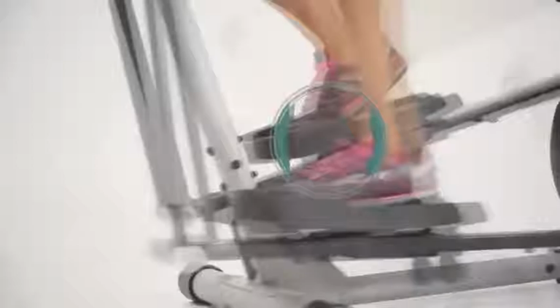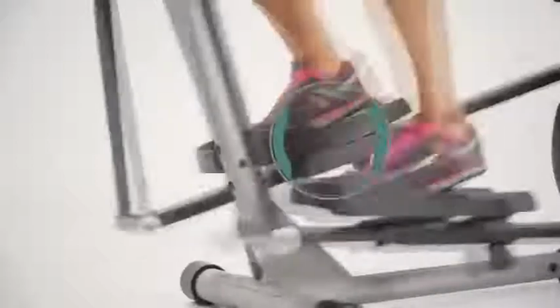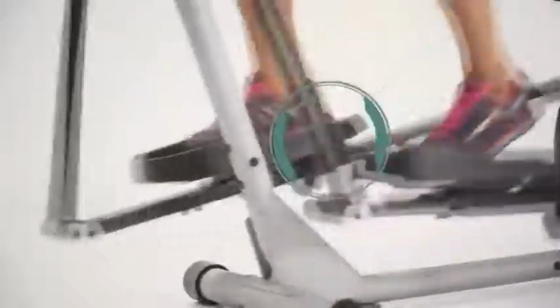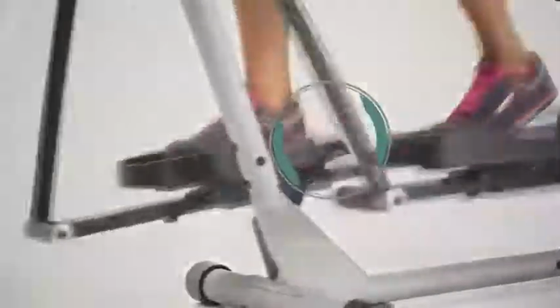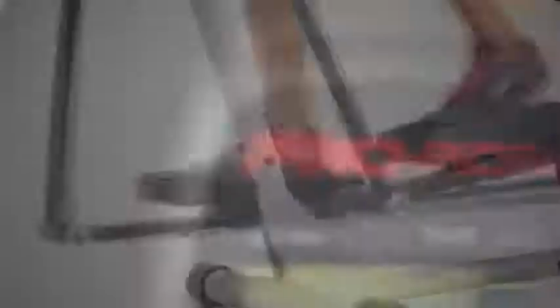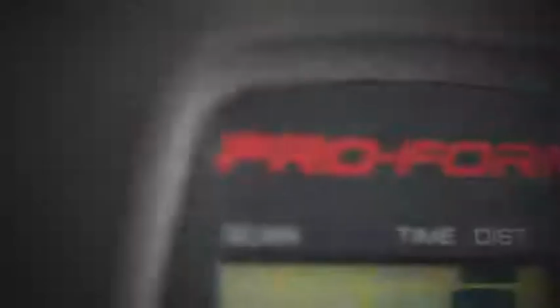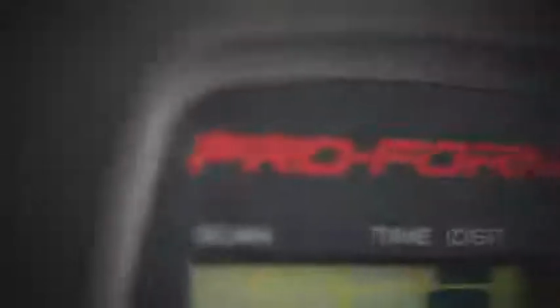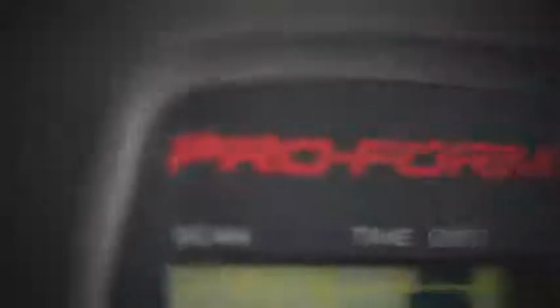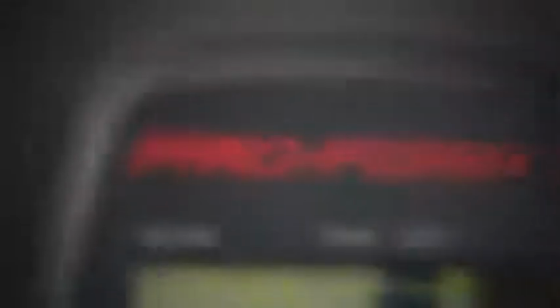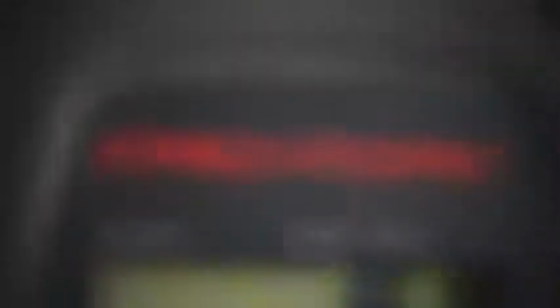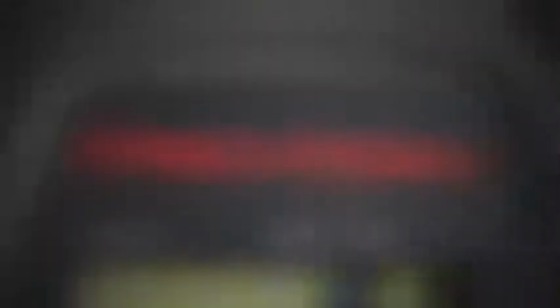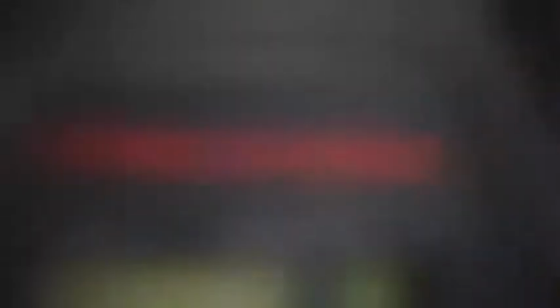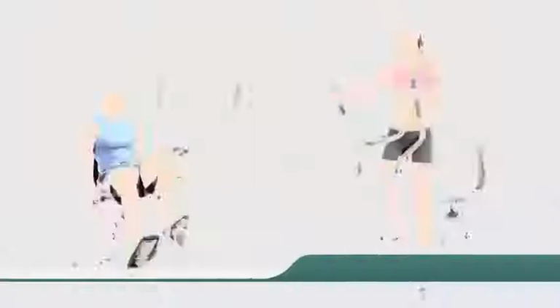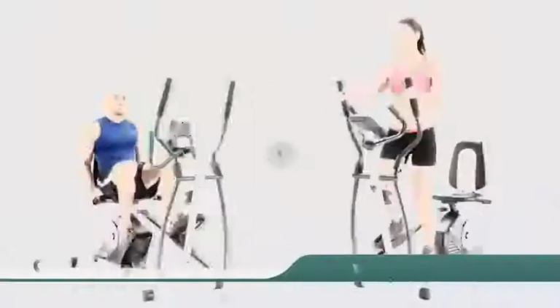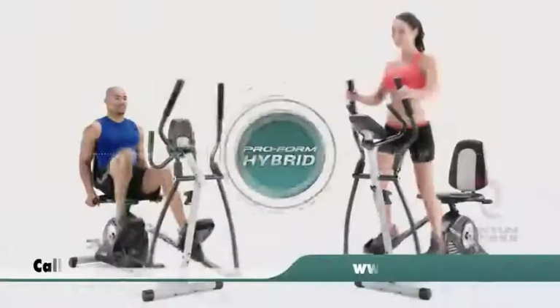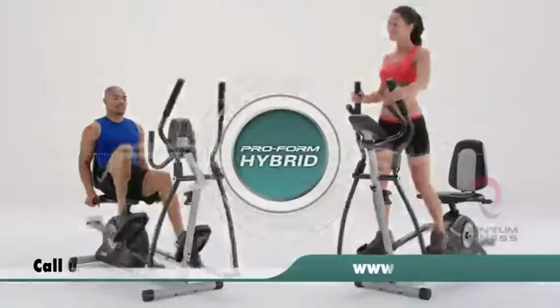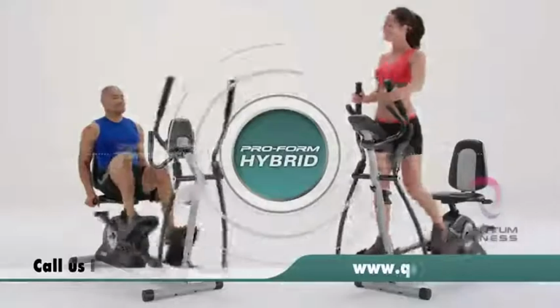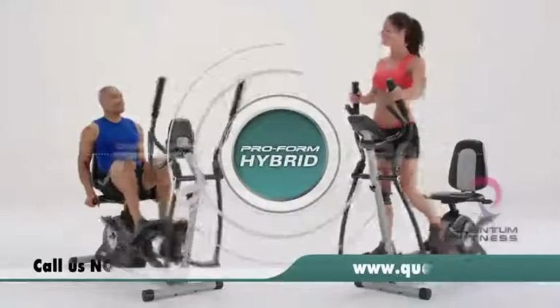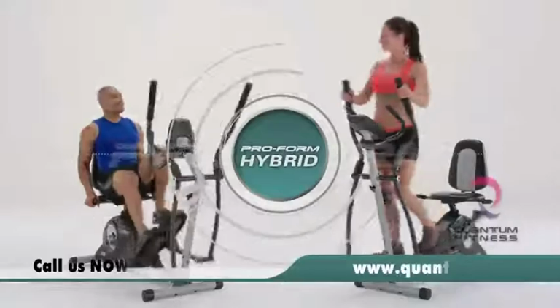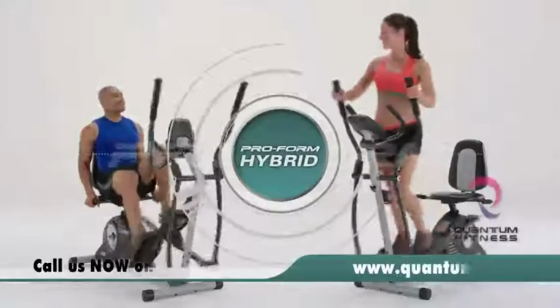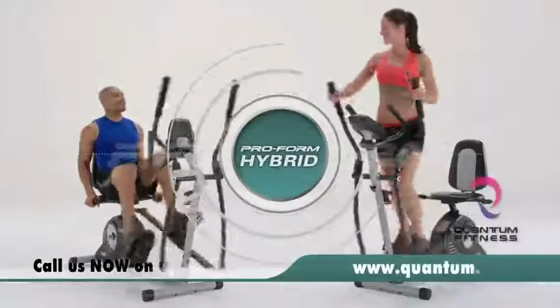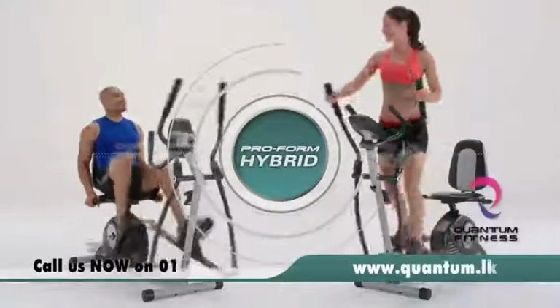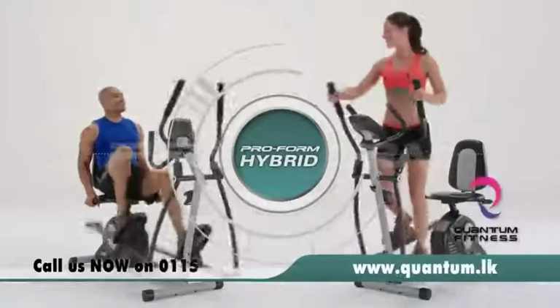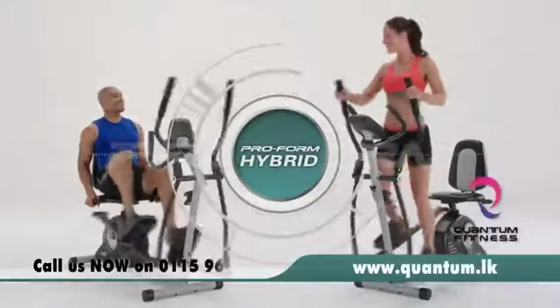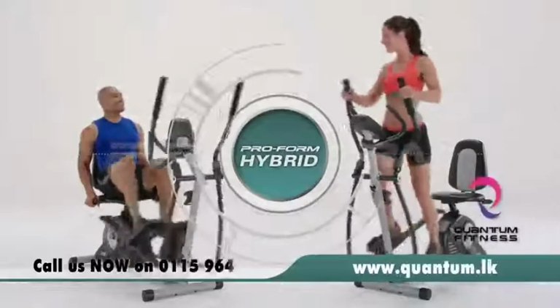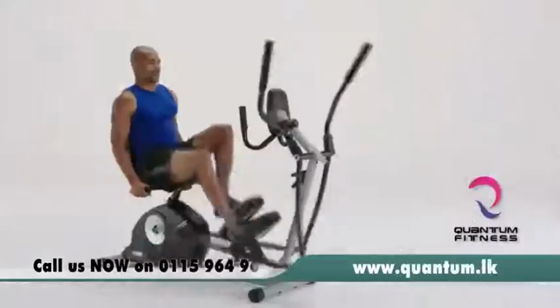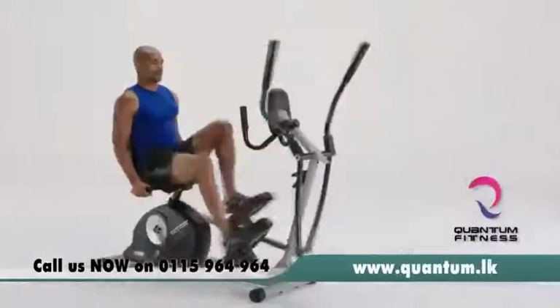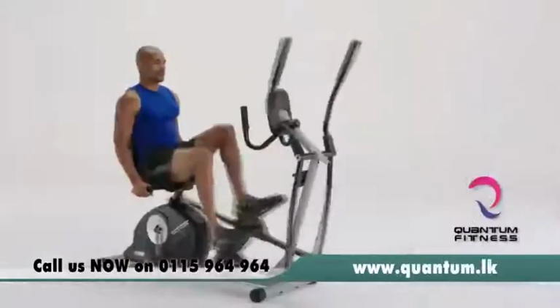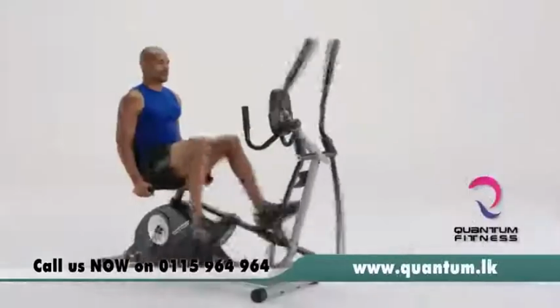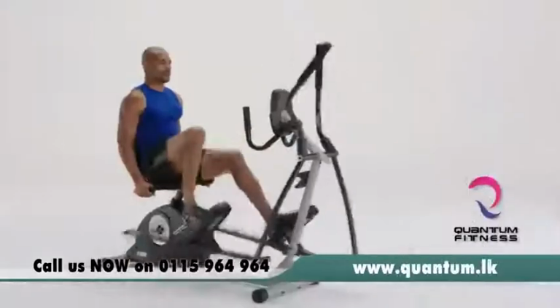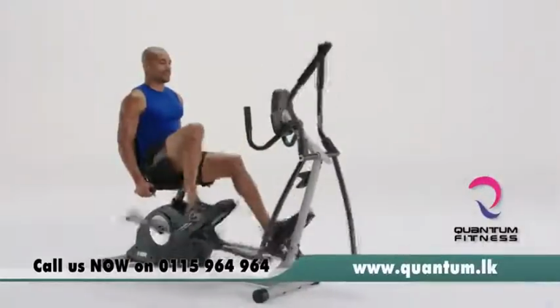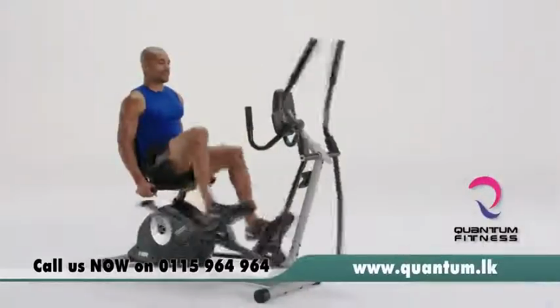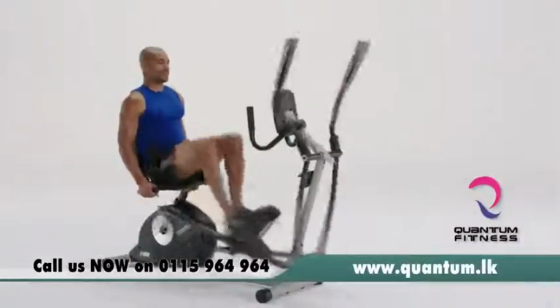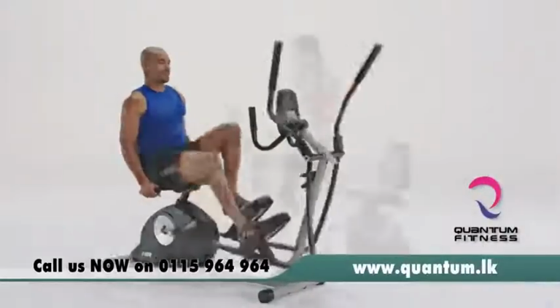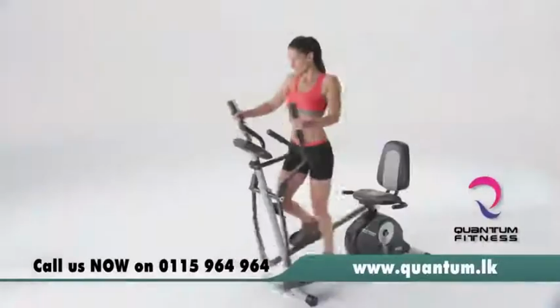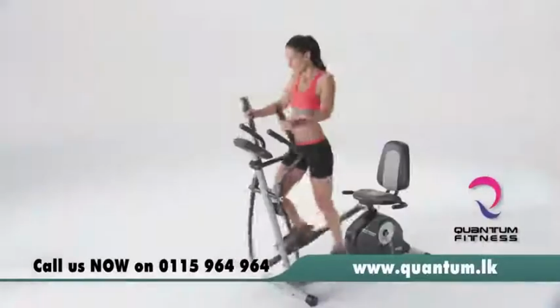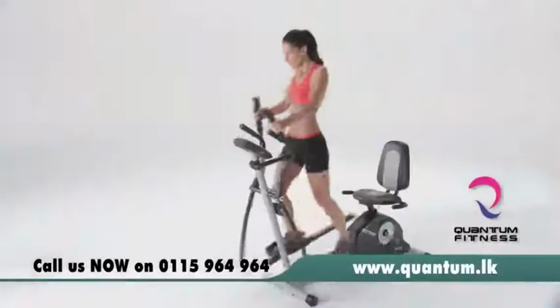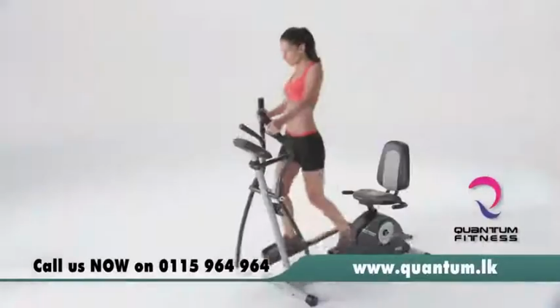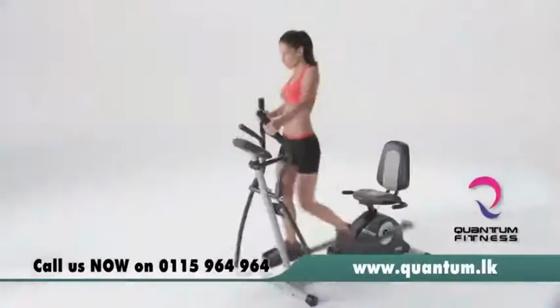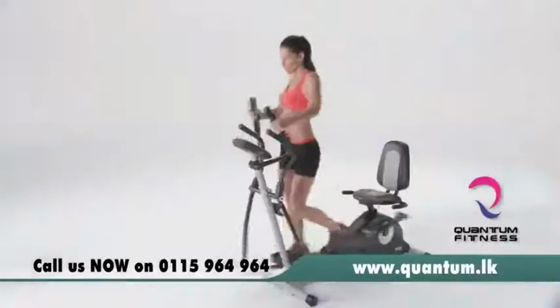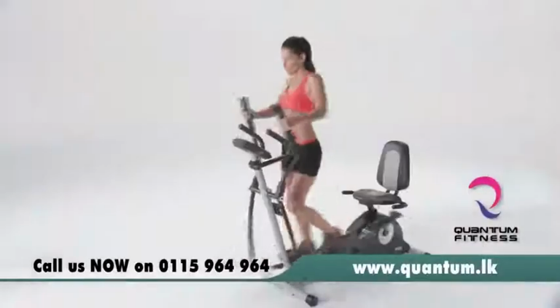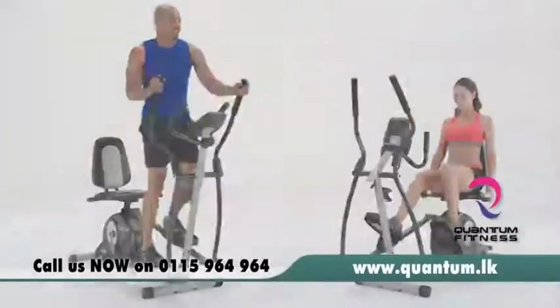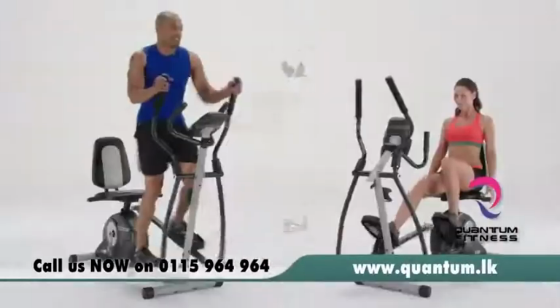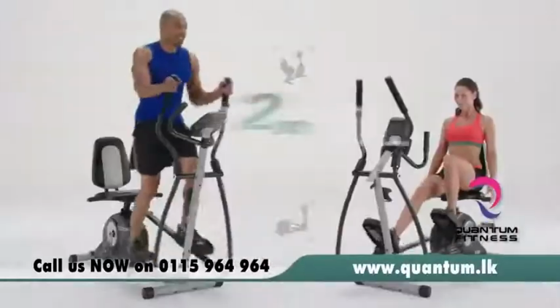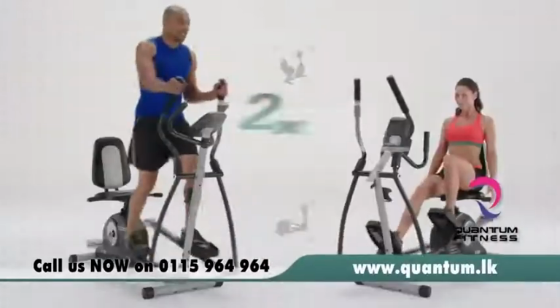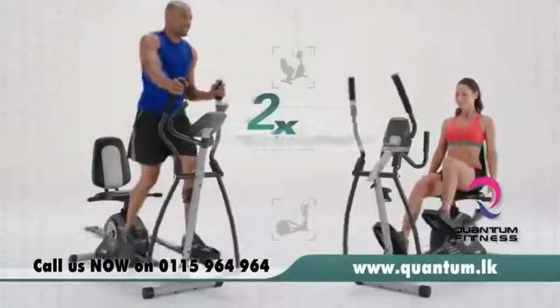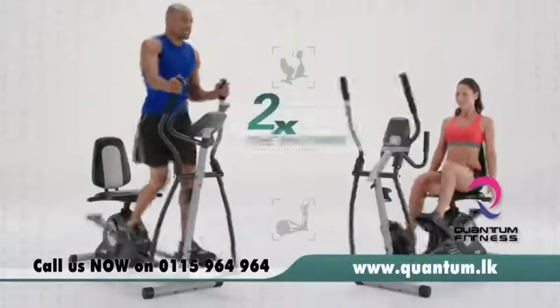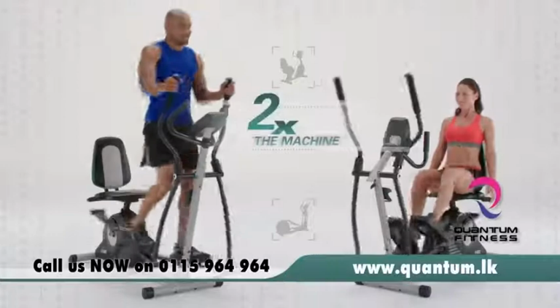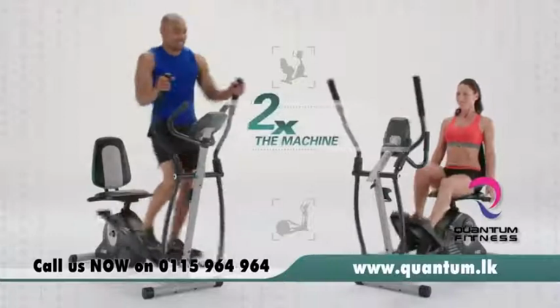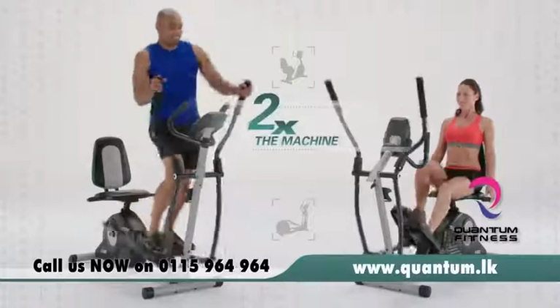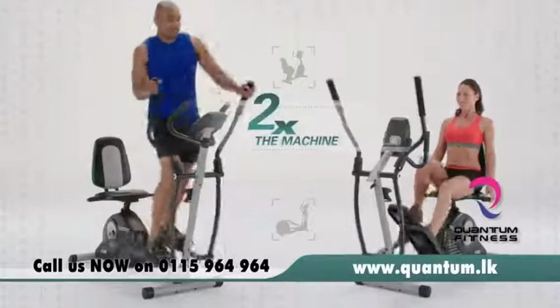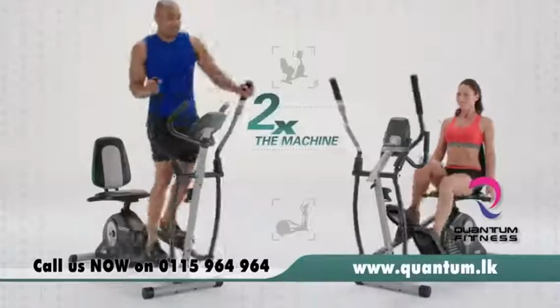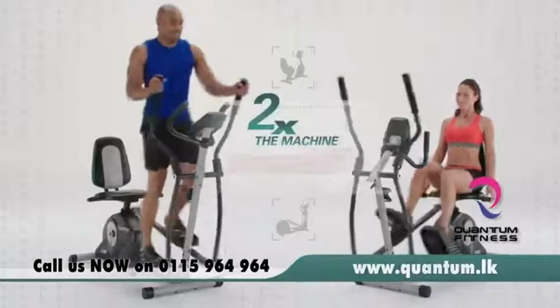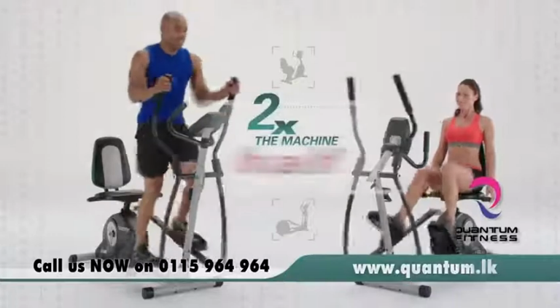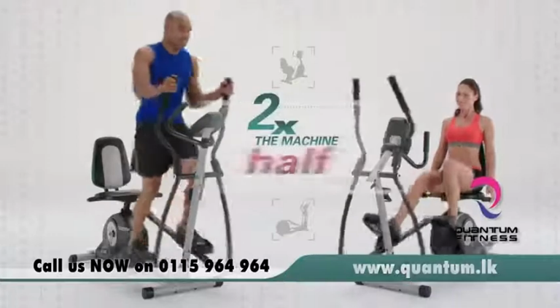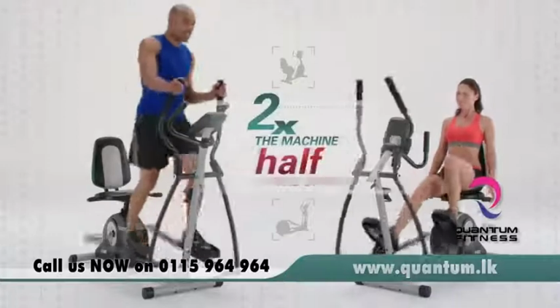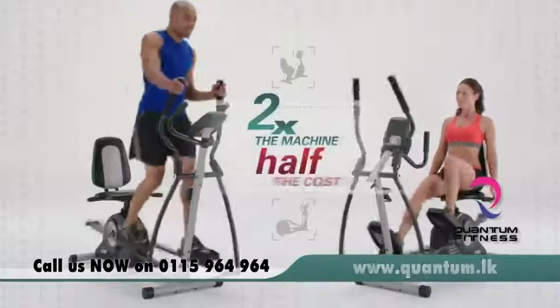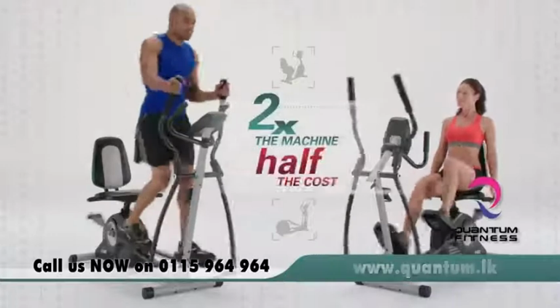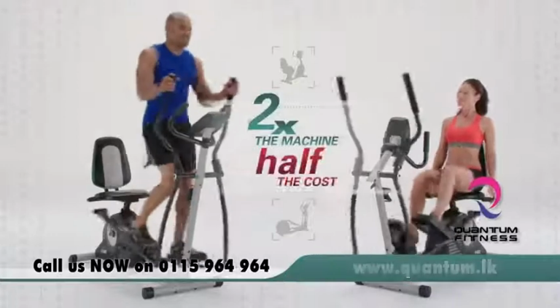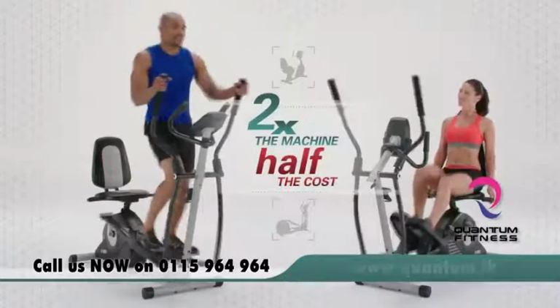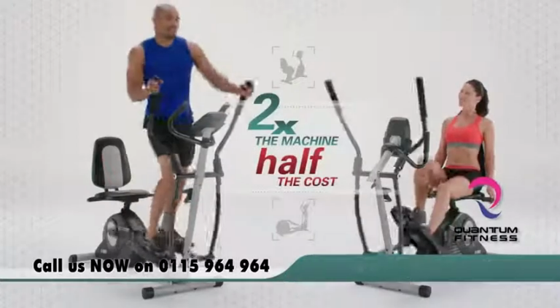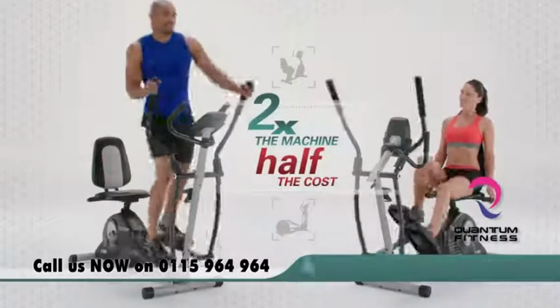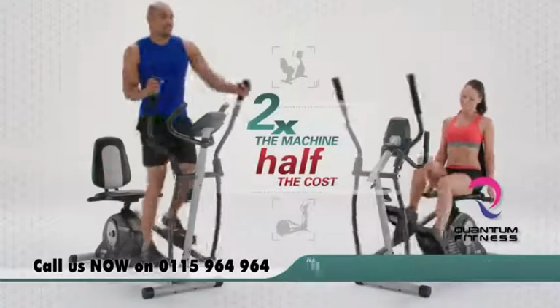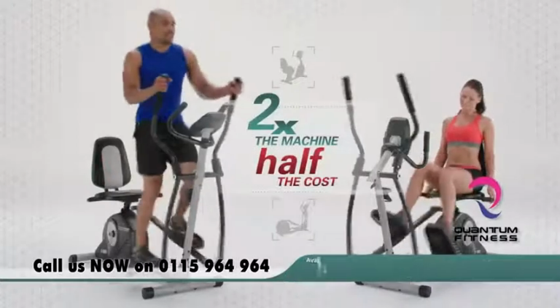Introducing the O-New ProForm Hybrid, a recumbent bike and an elliptical in one. Now, get twice the machine for the fraction of the cost.